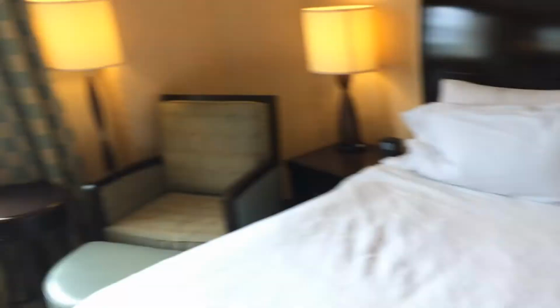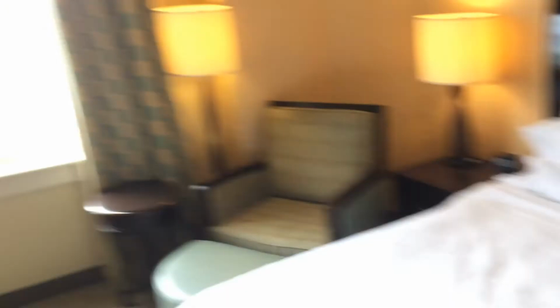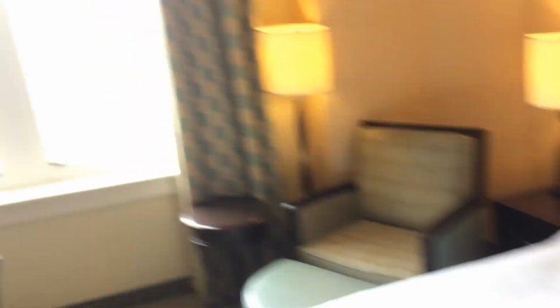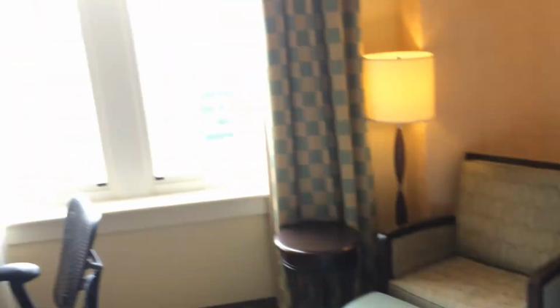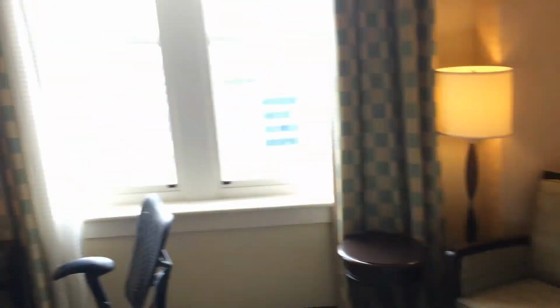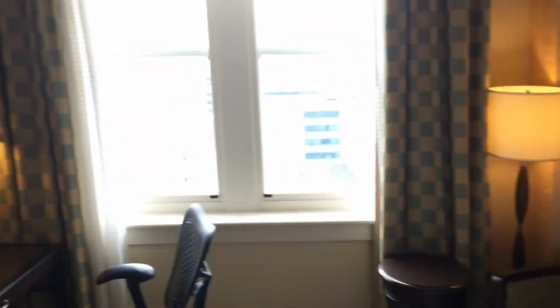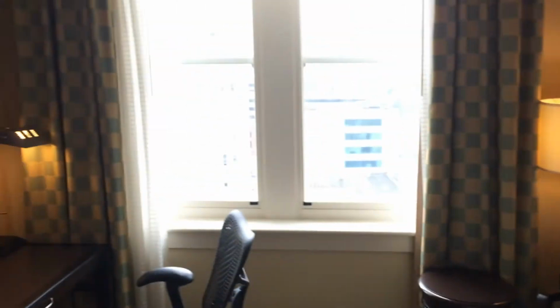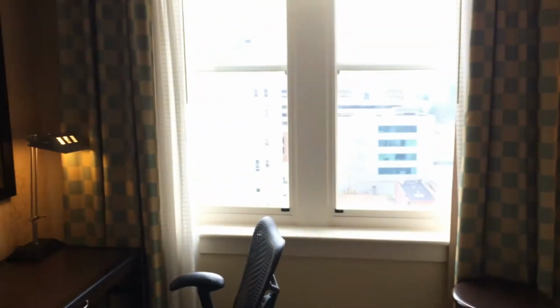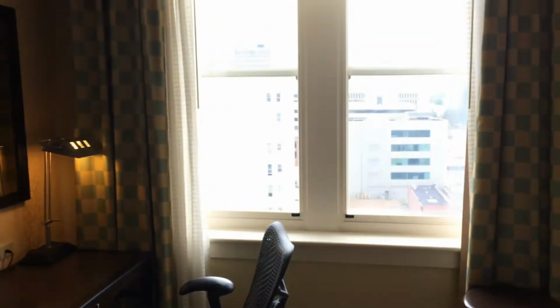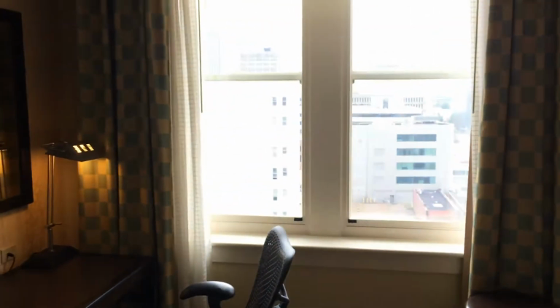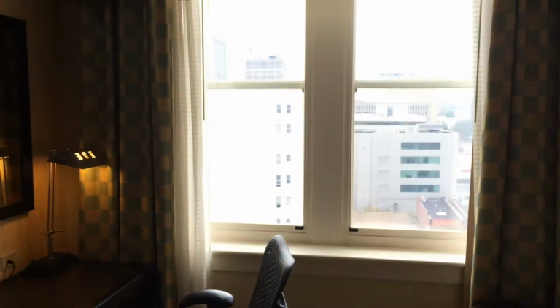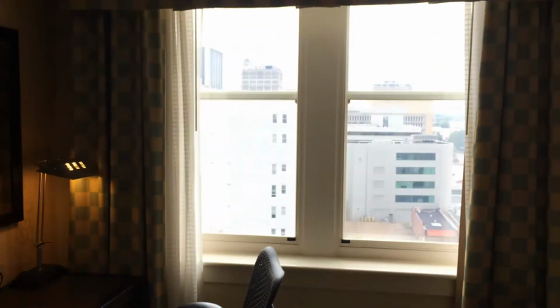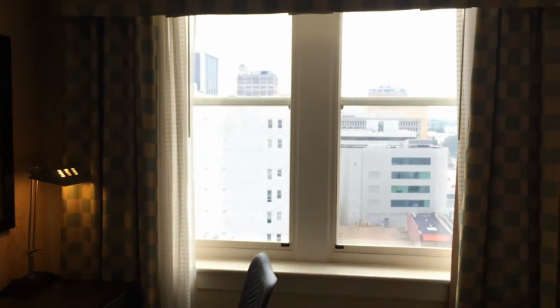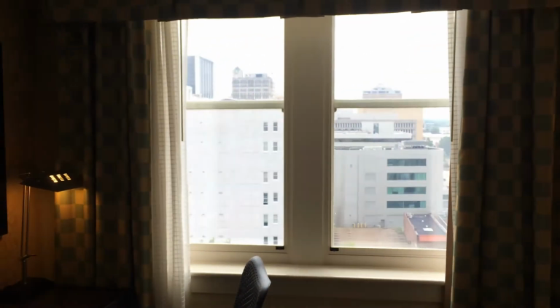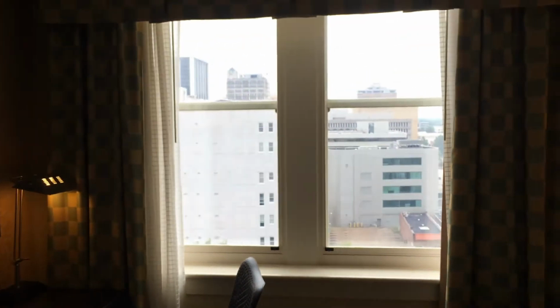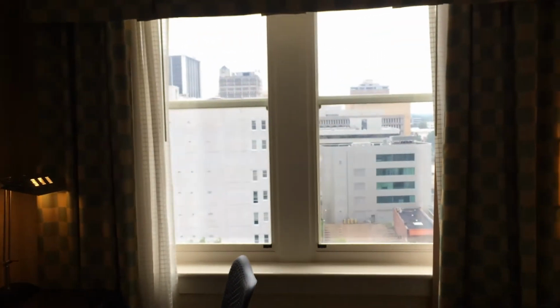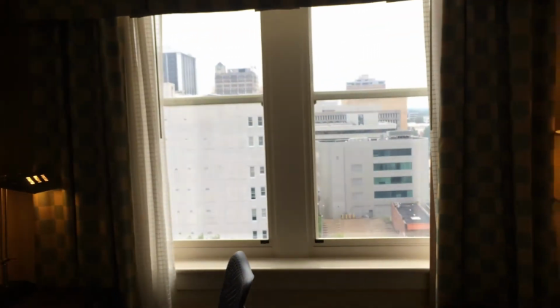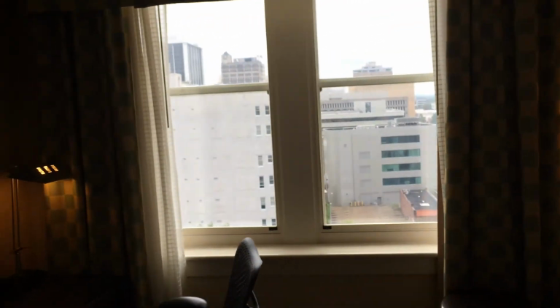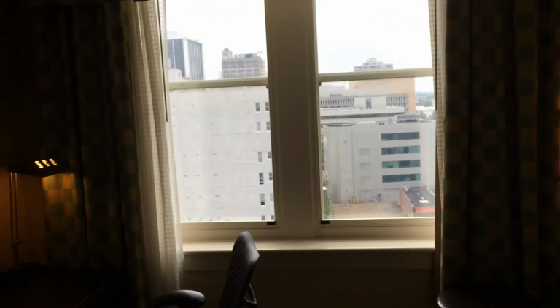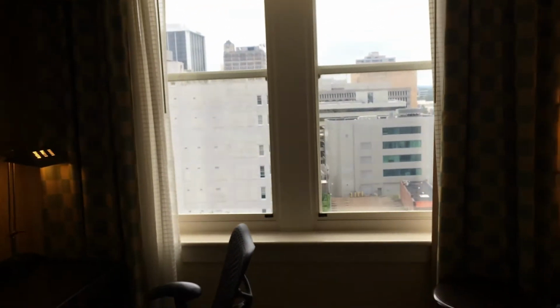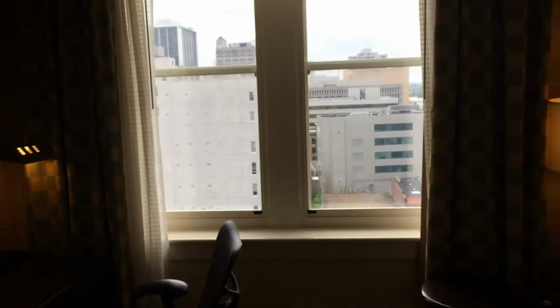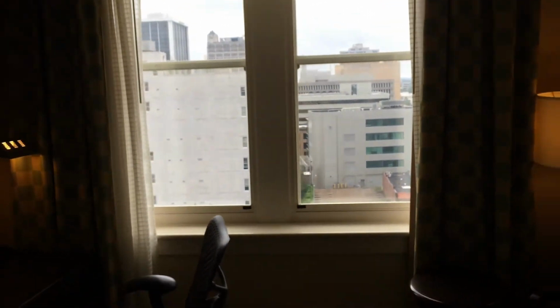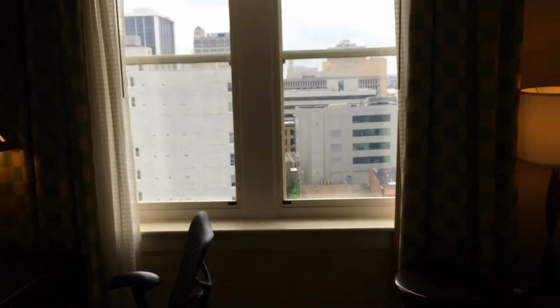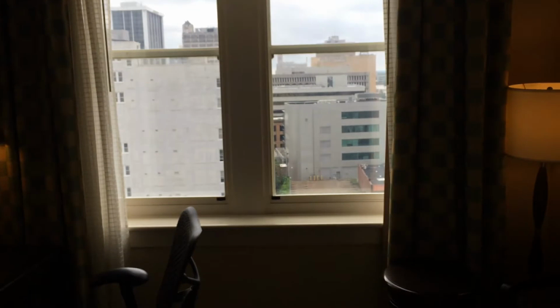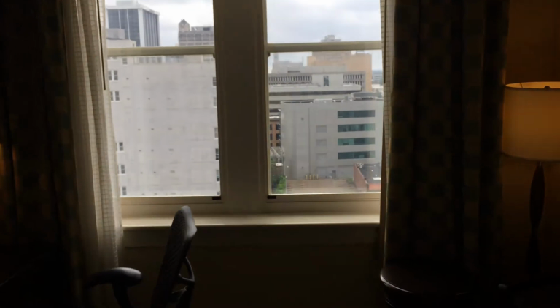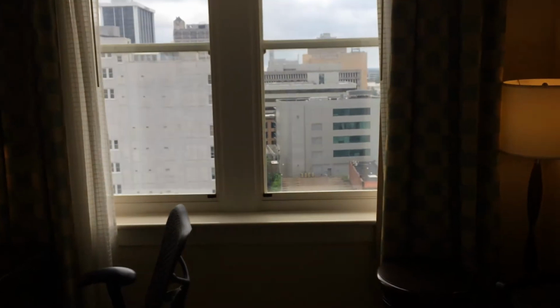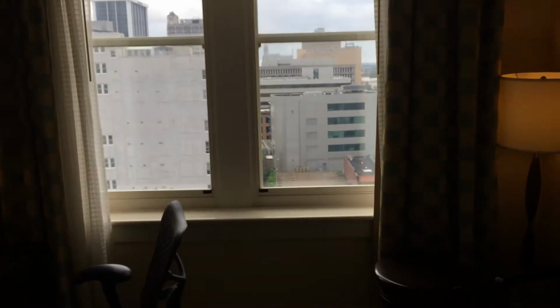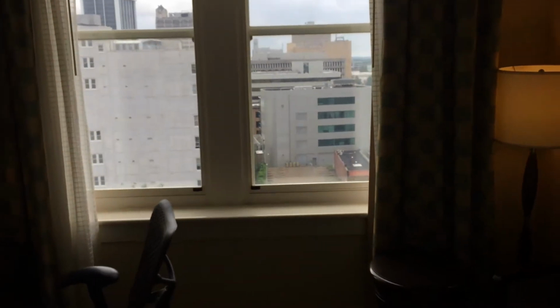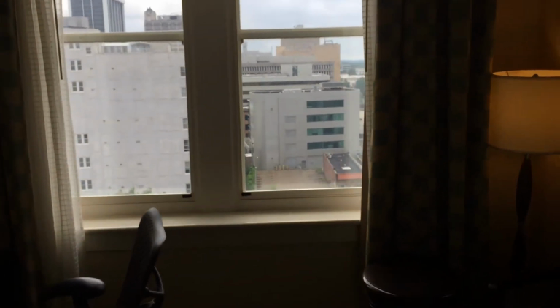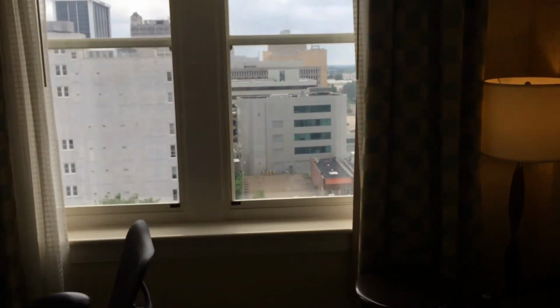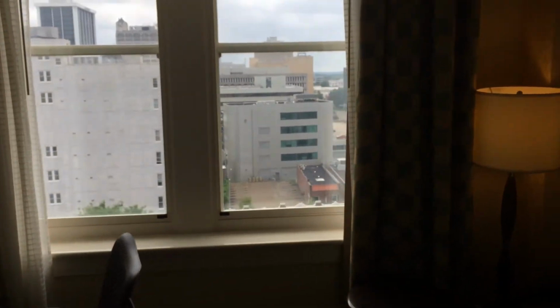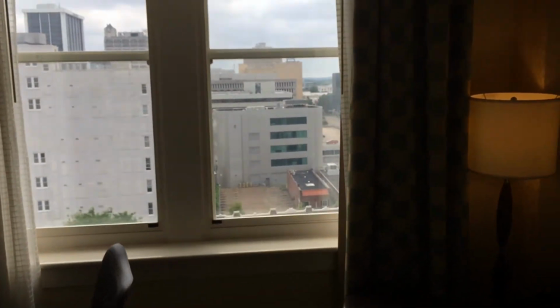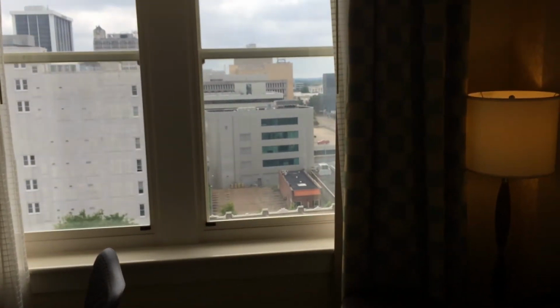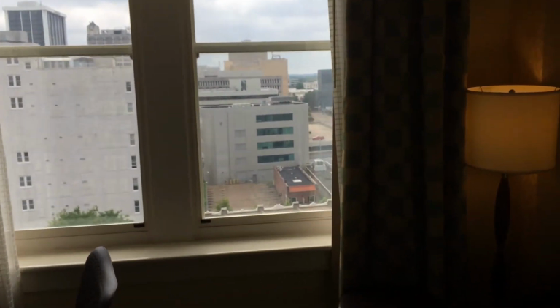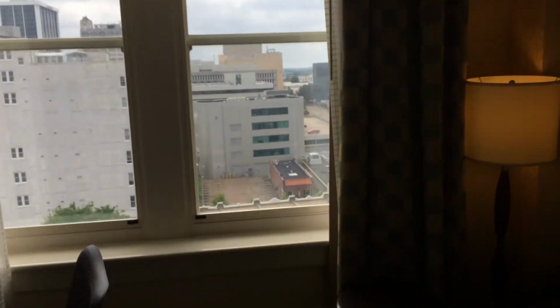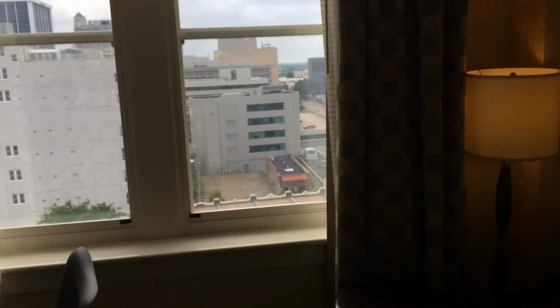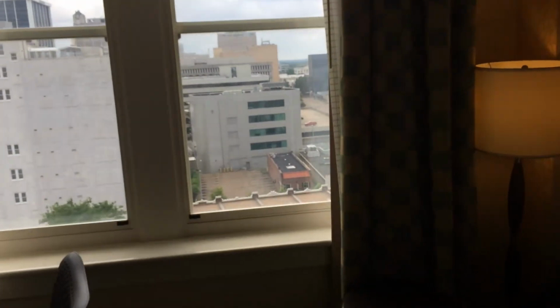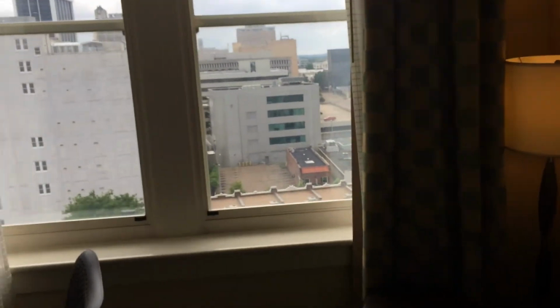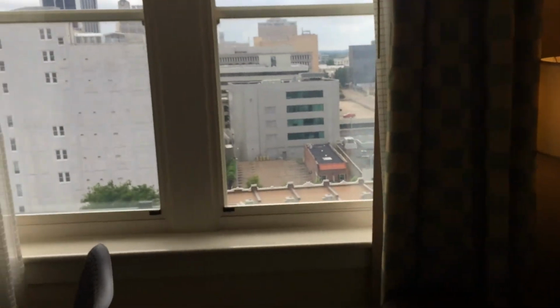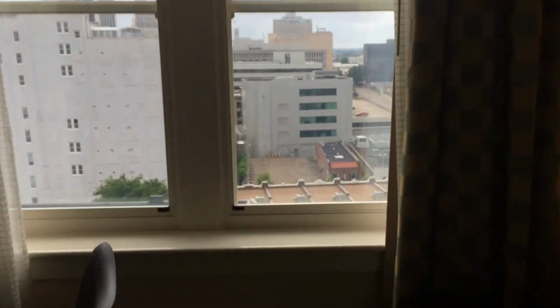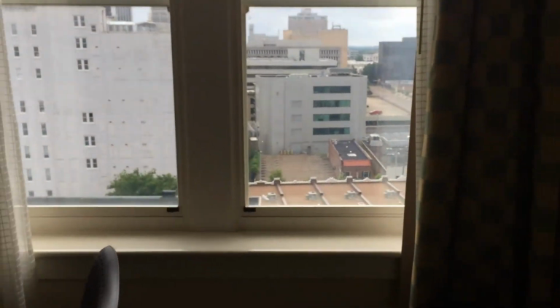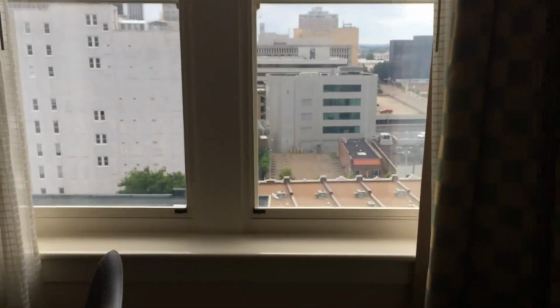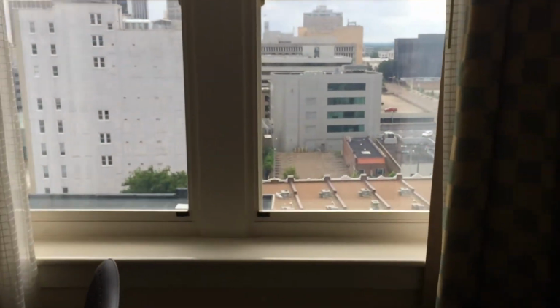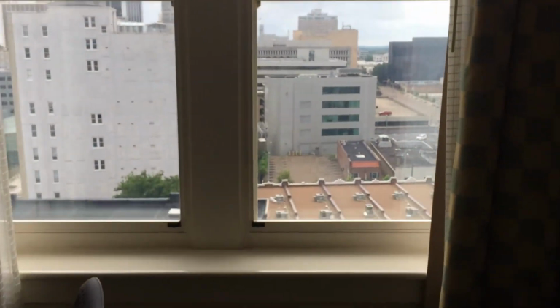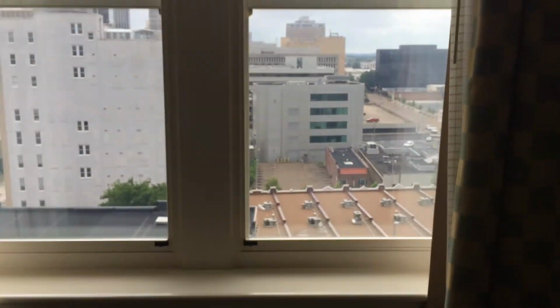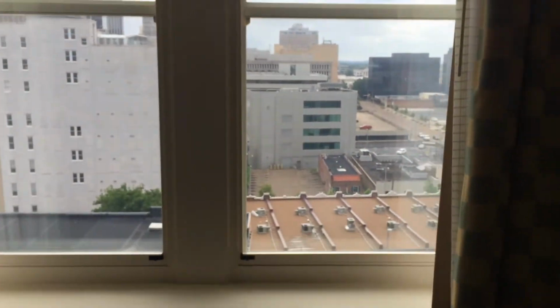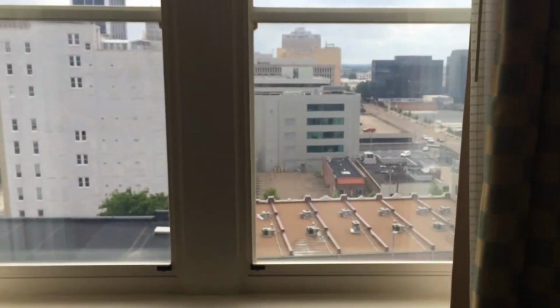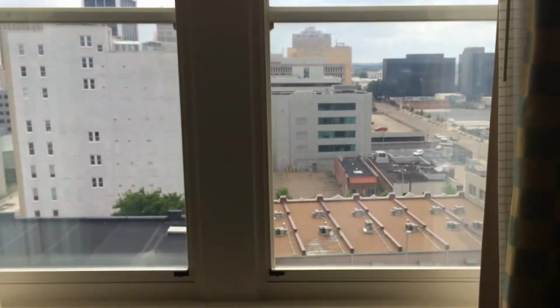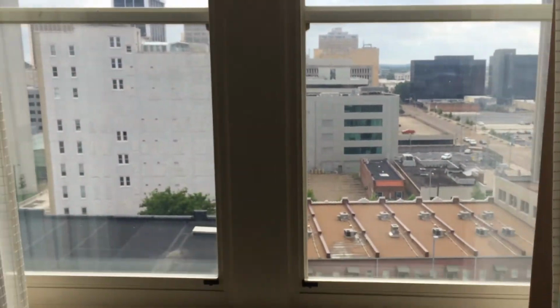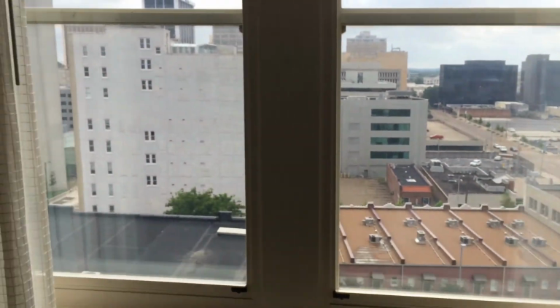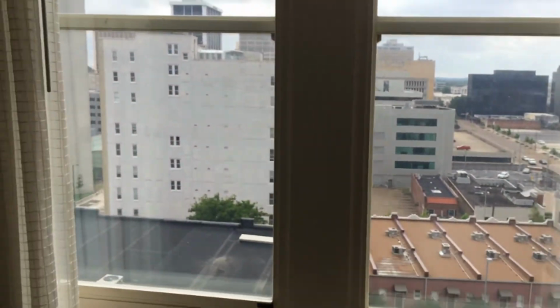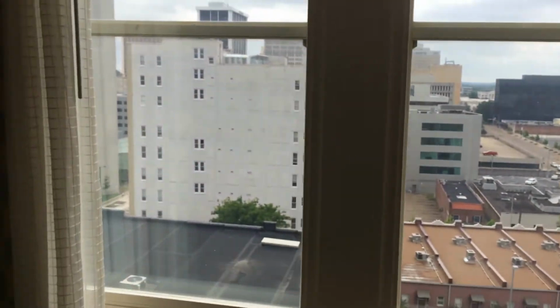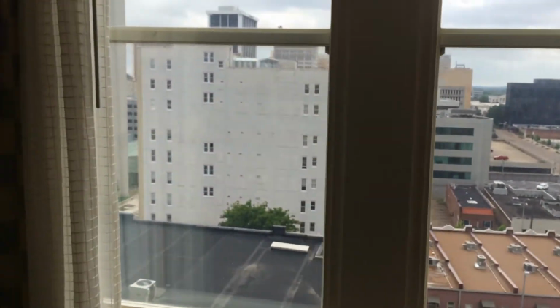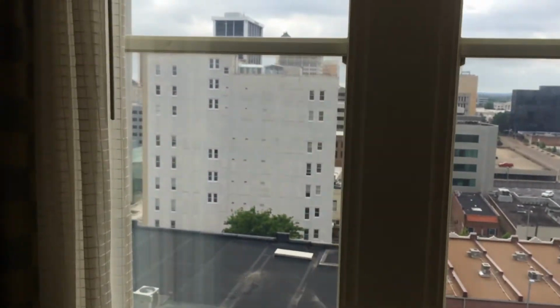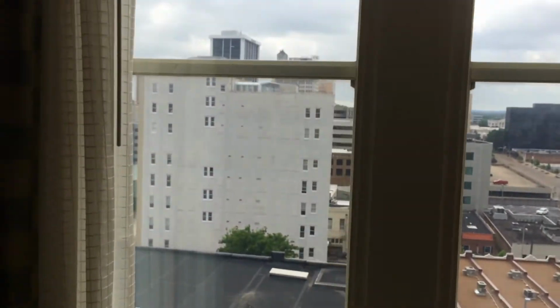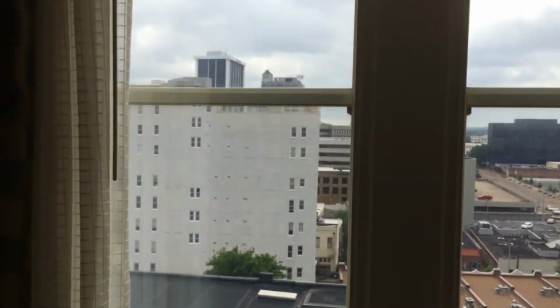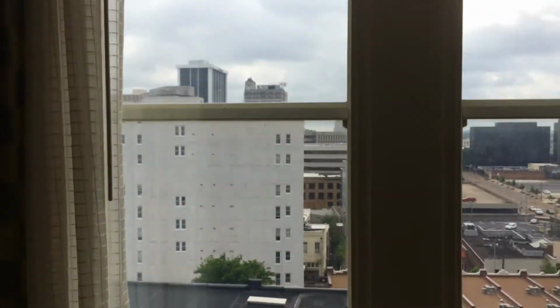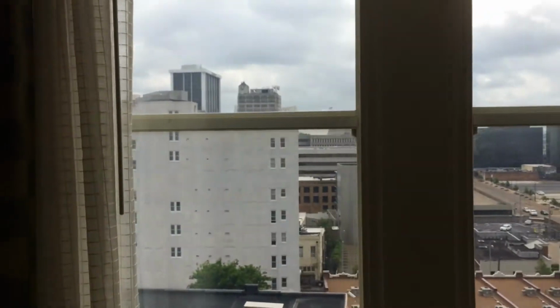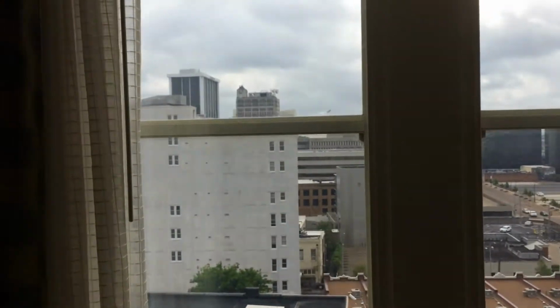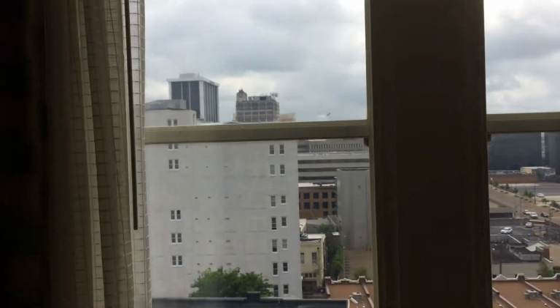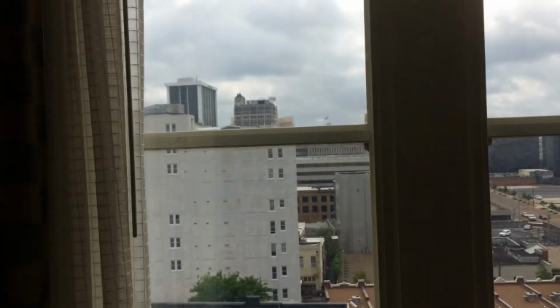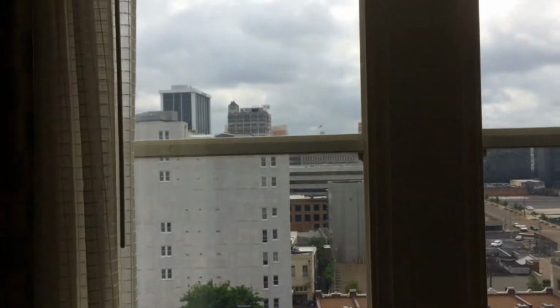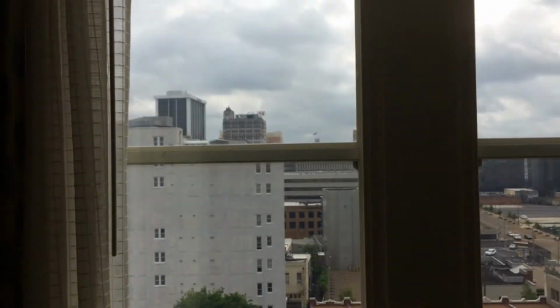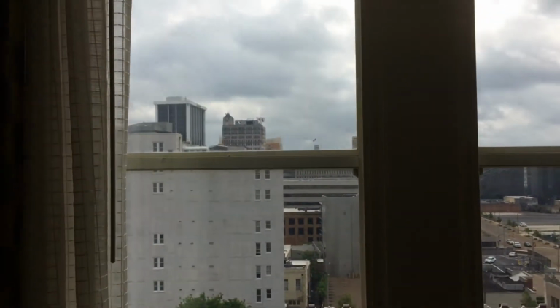We do have this big window. We're on the eighth floor so we should have a good view, but there's not really that much to see.